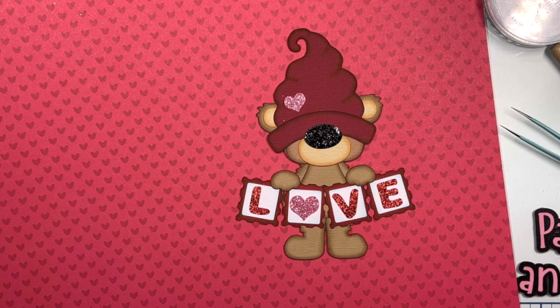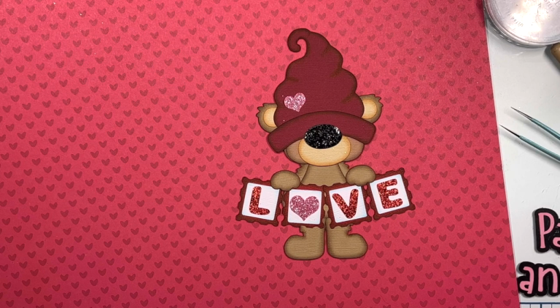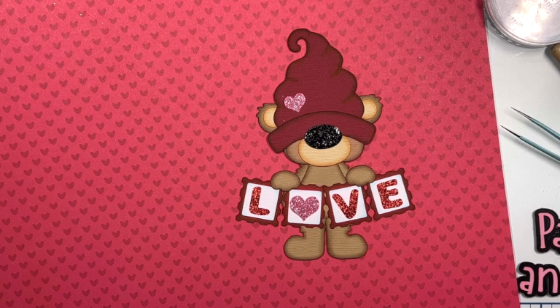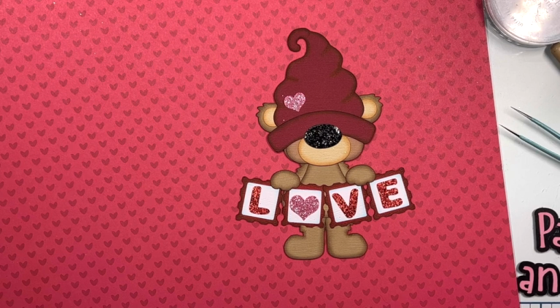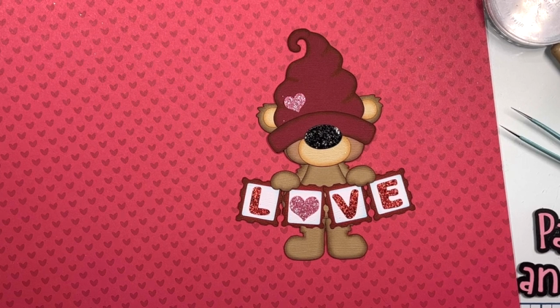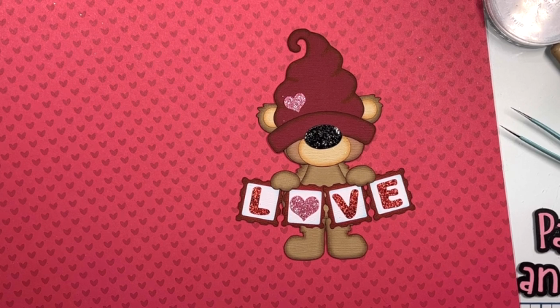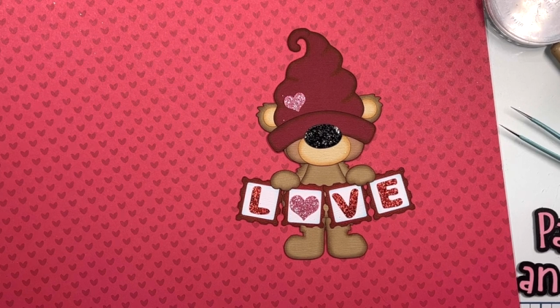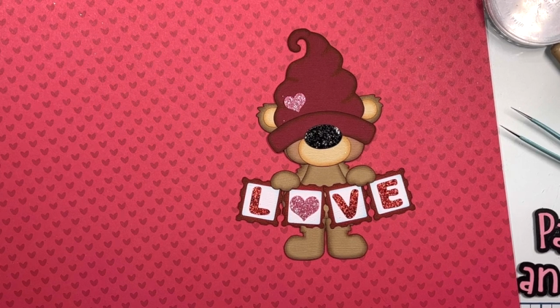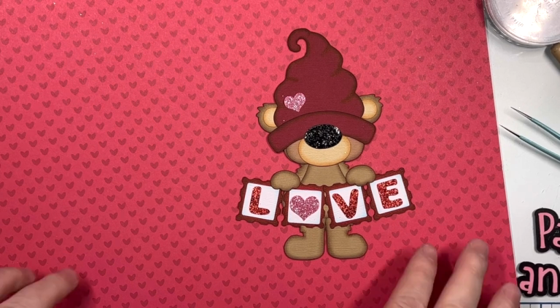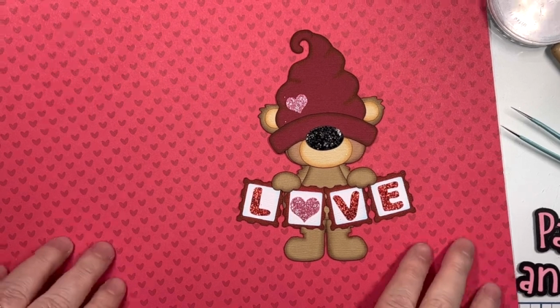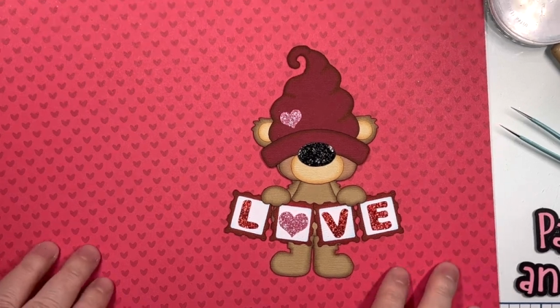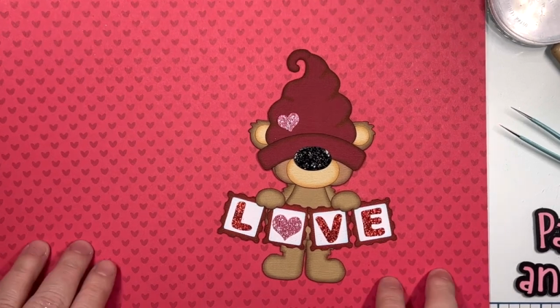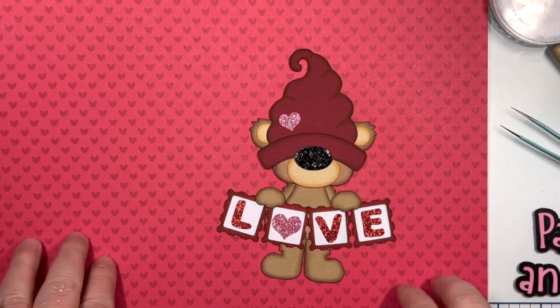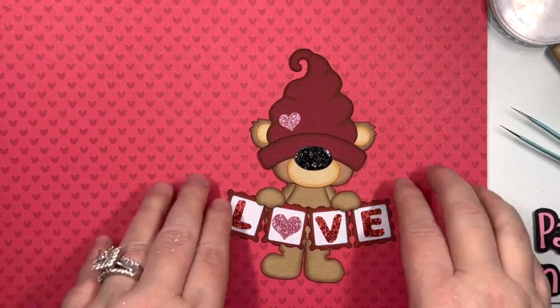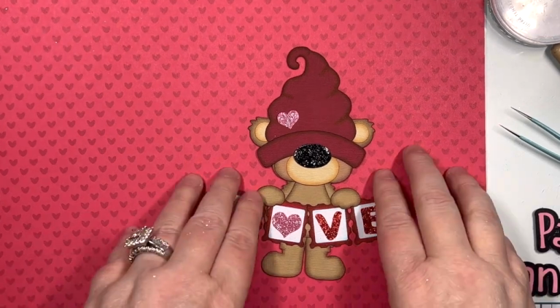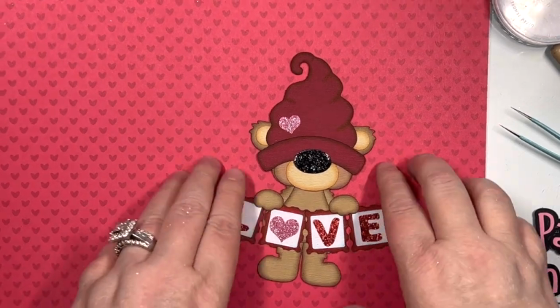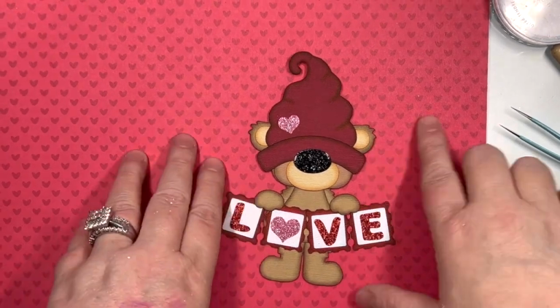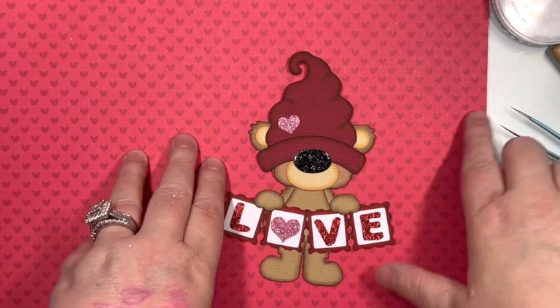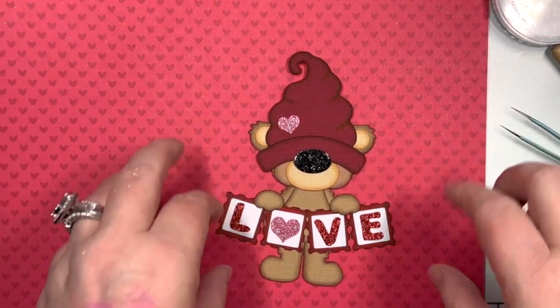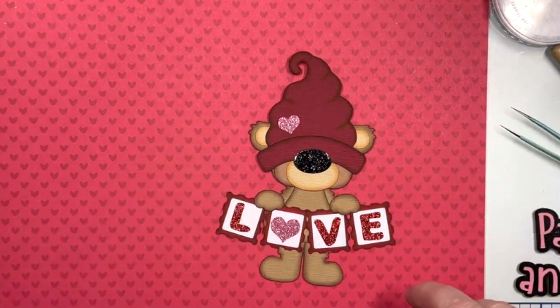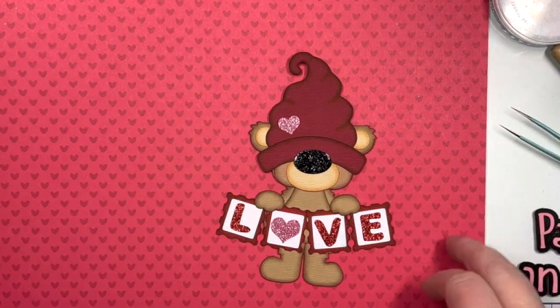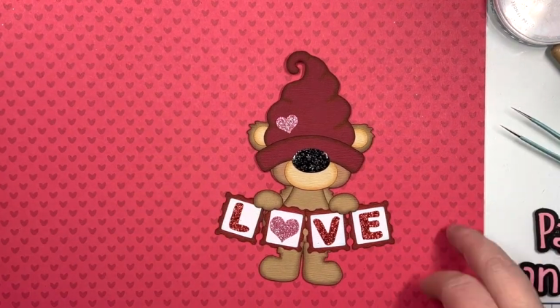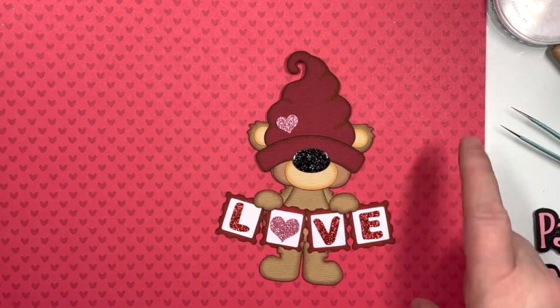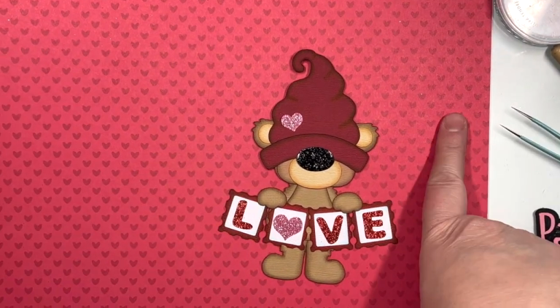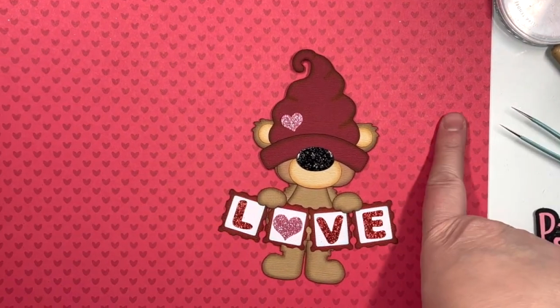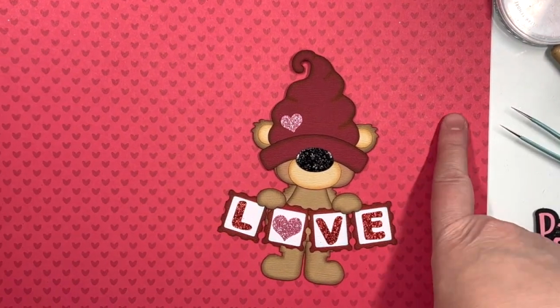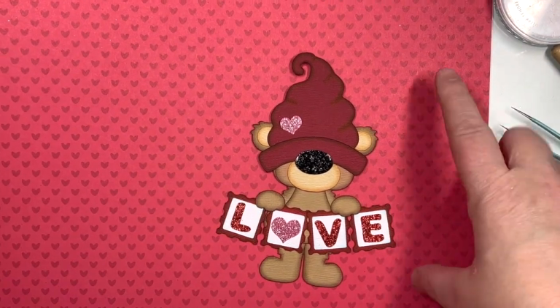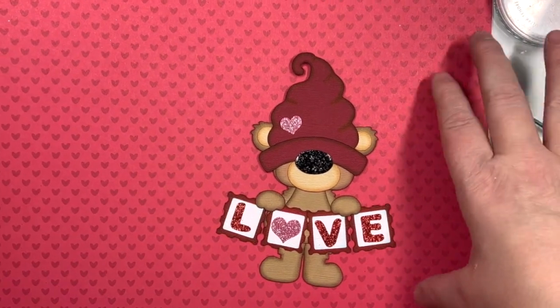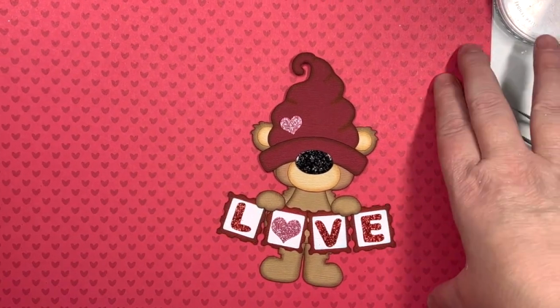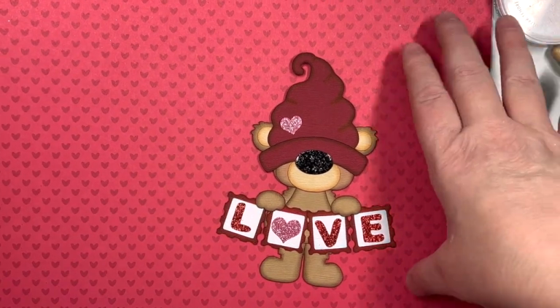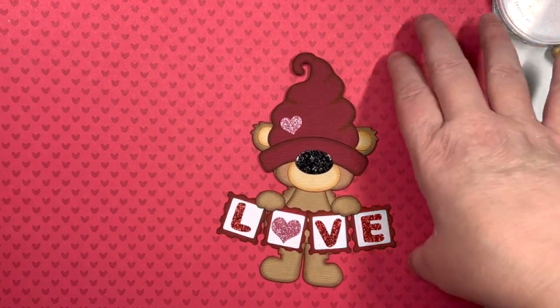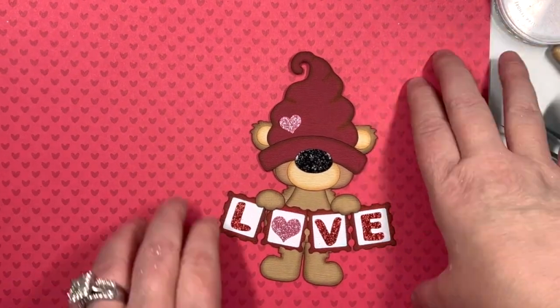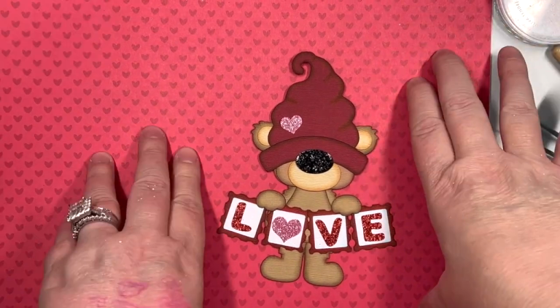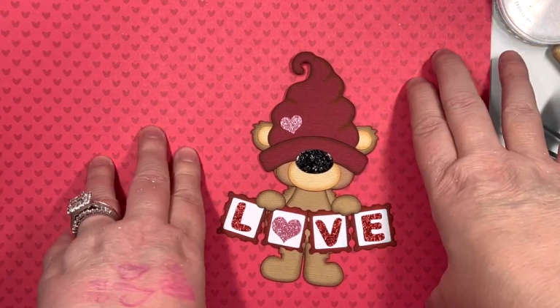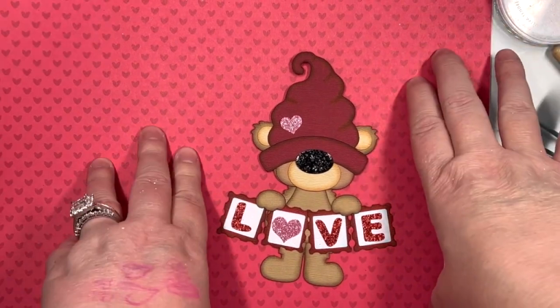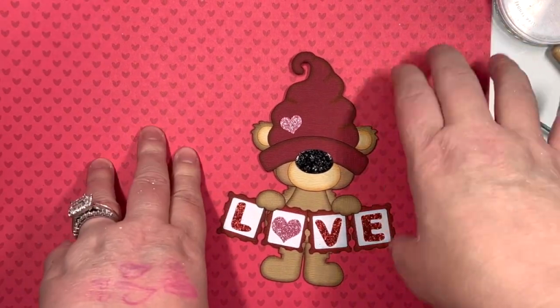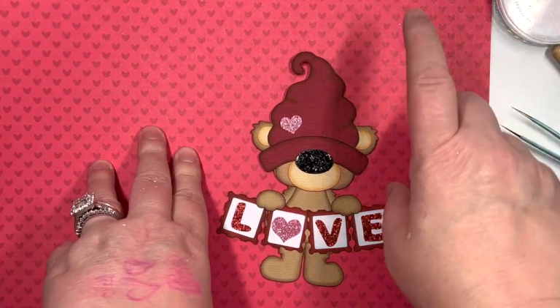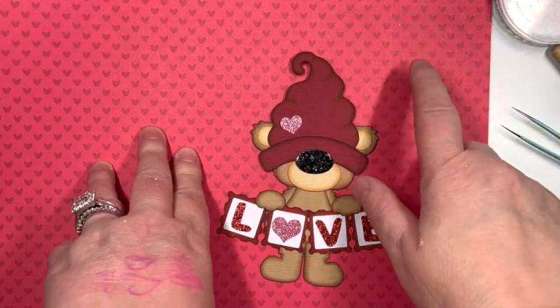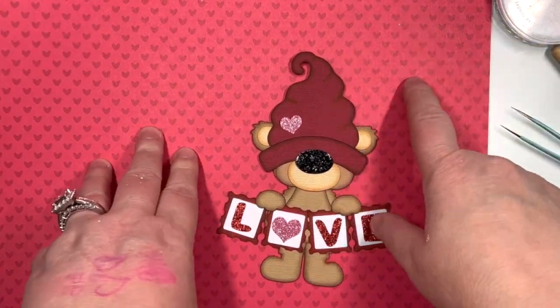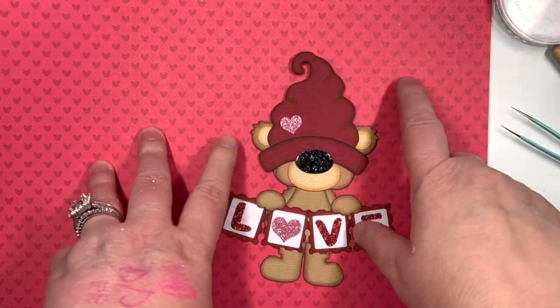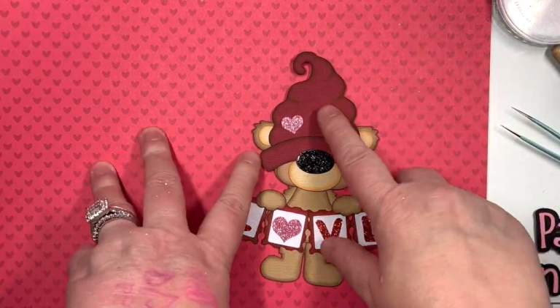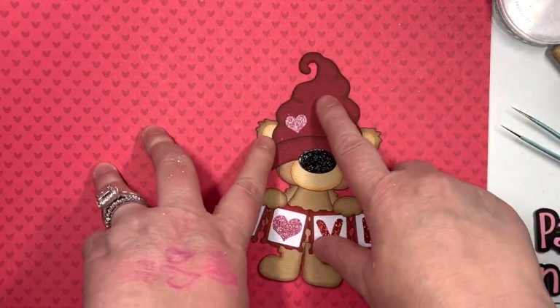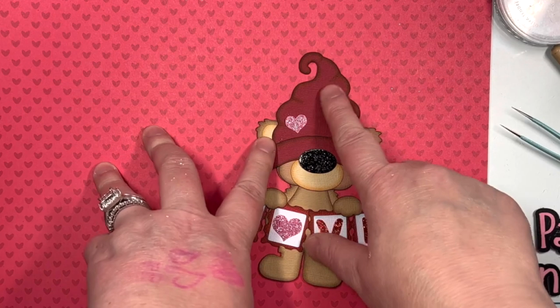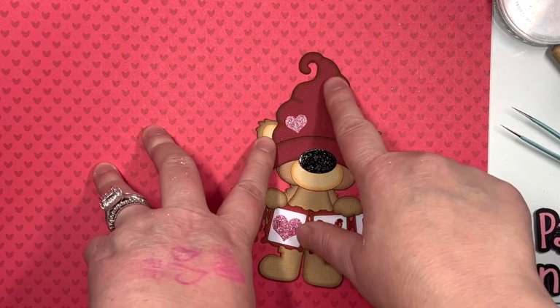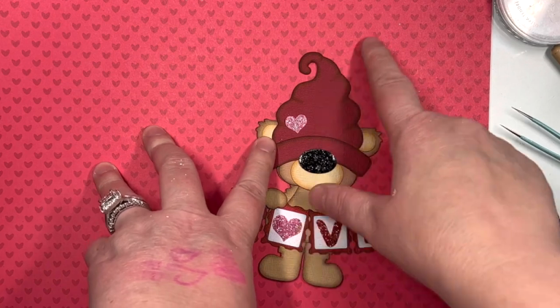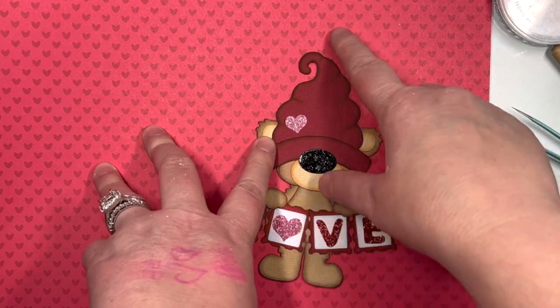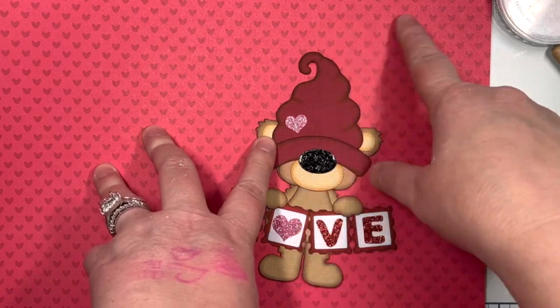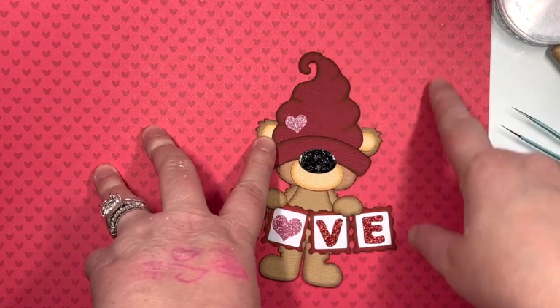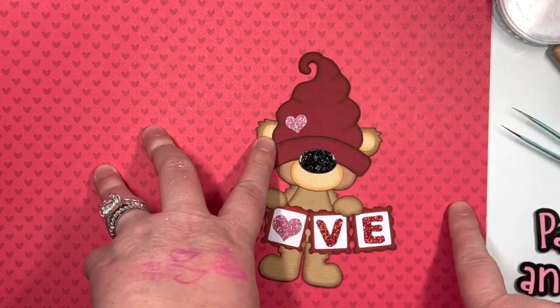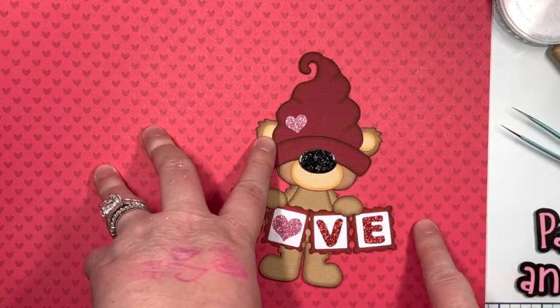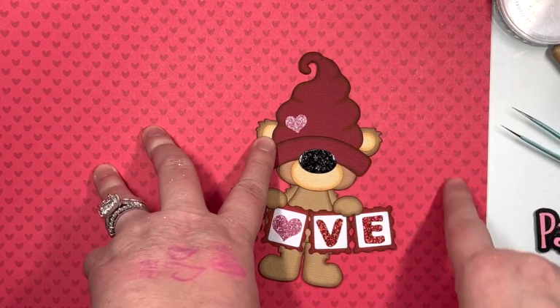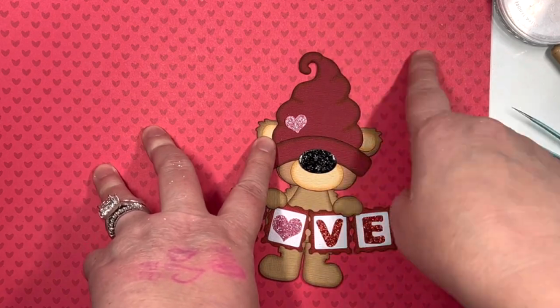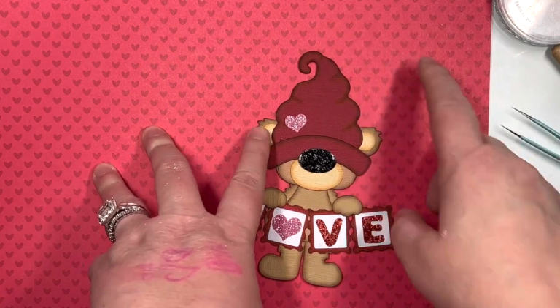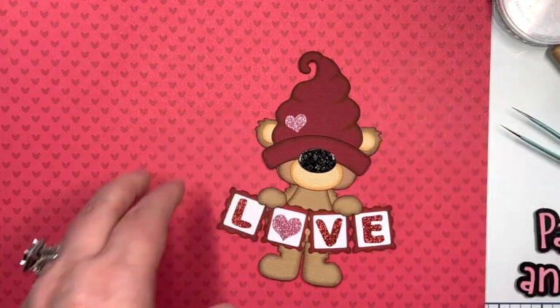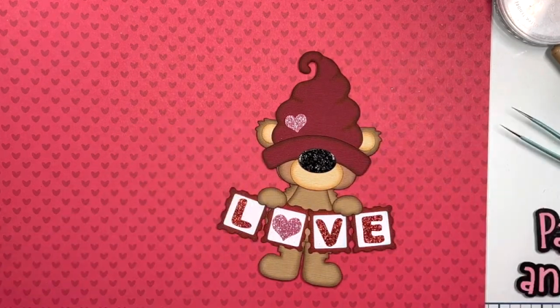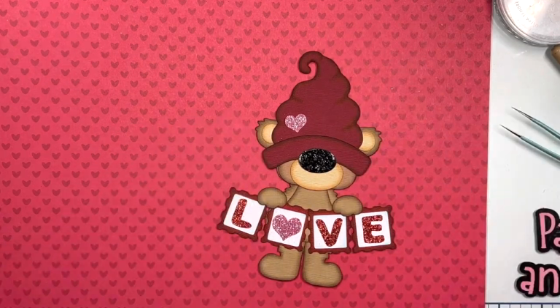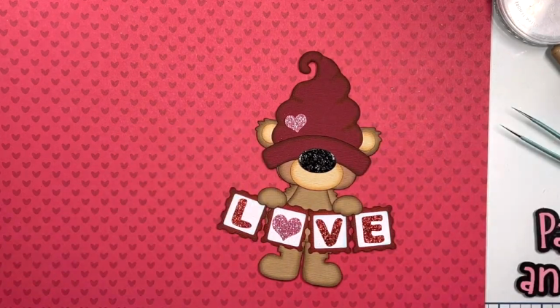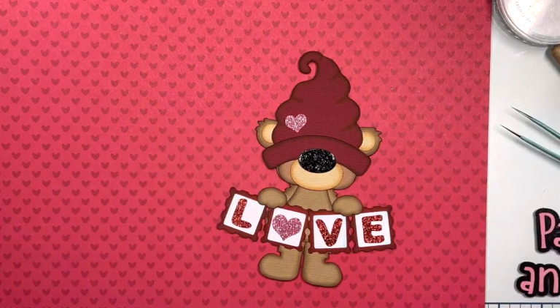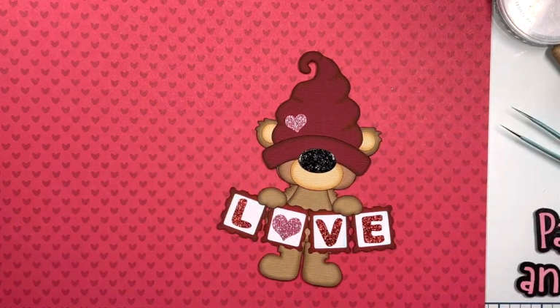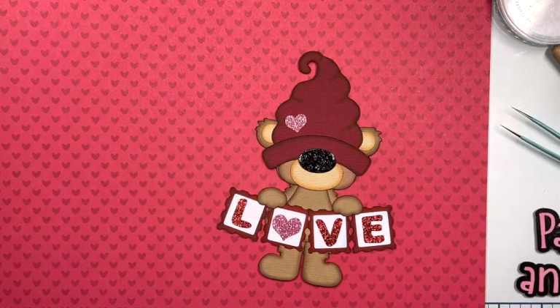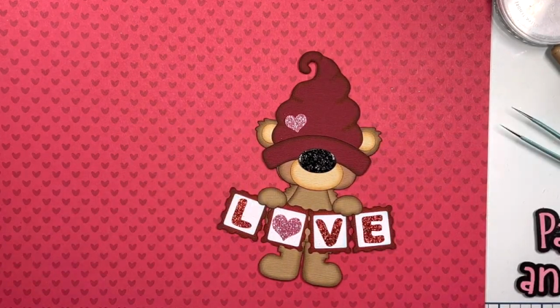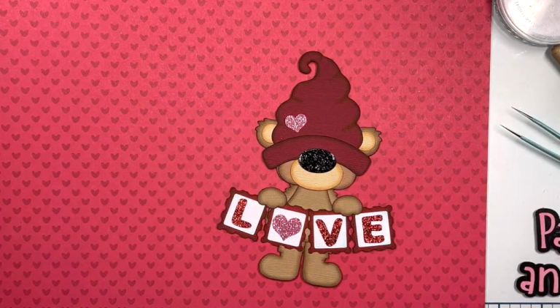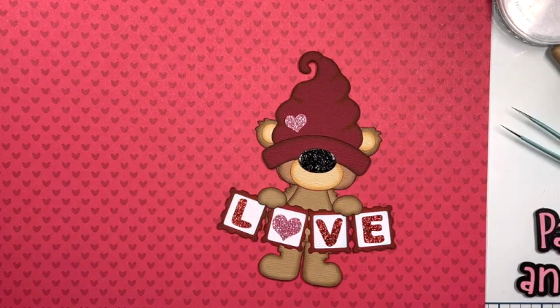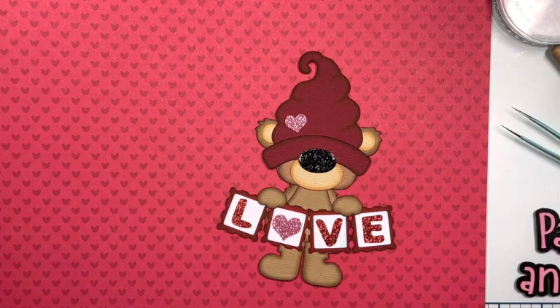I do have more videos of more detailed things on my YouTube, which is Paper Pieces and Leftovers.